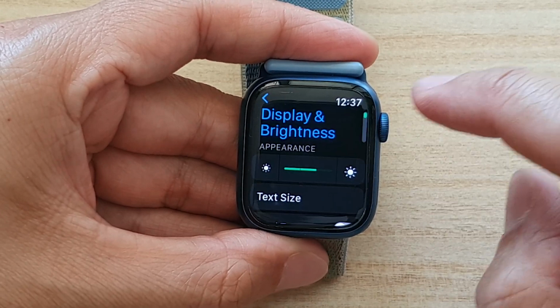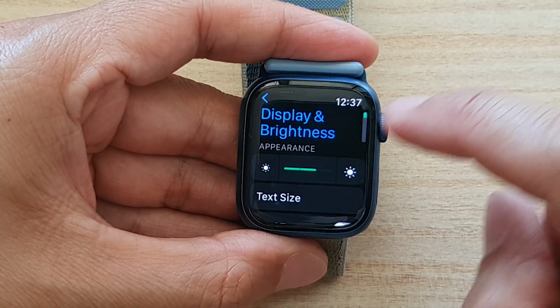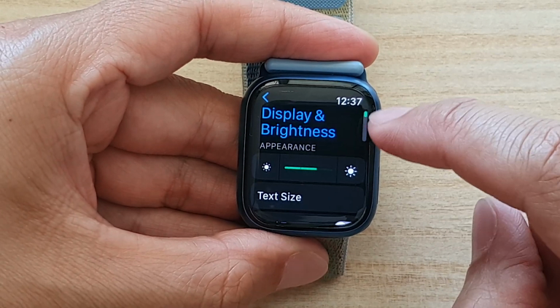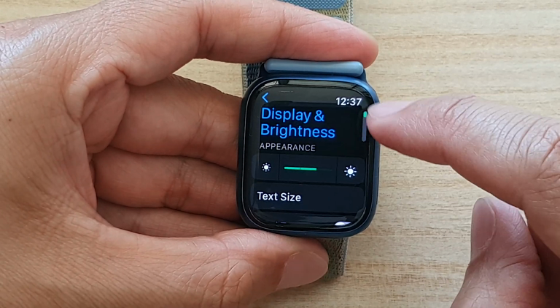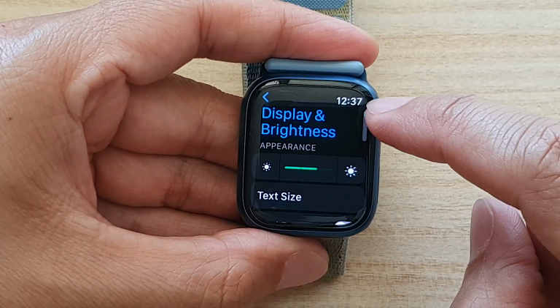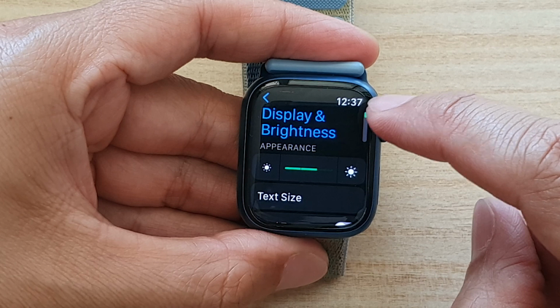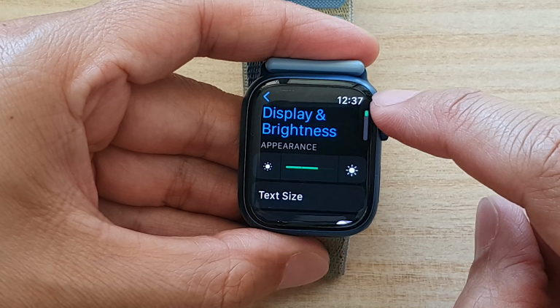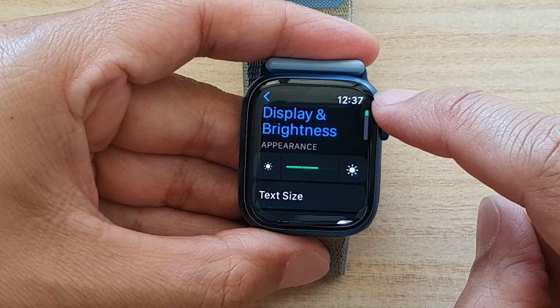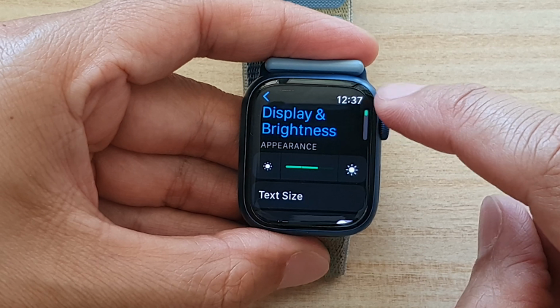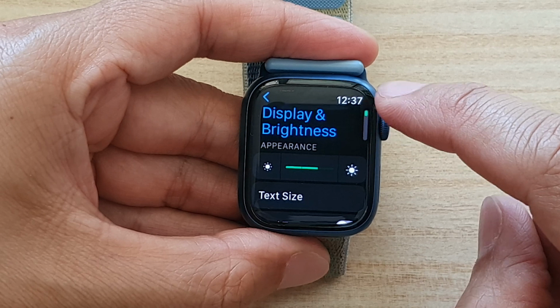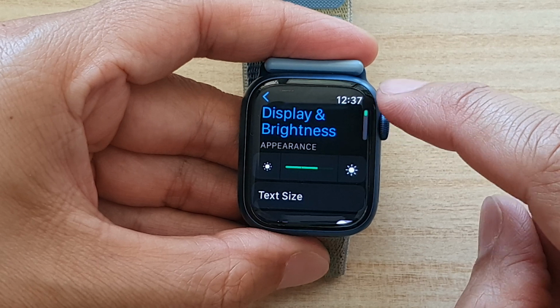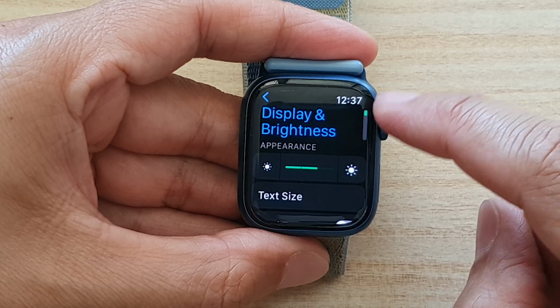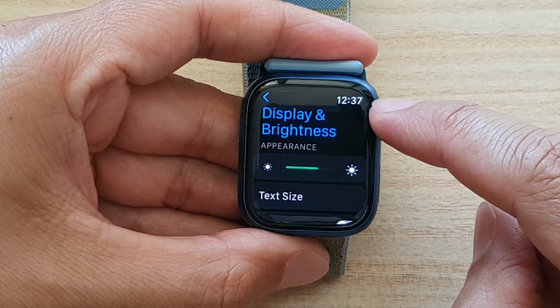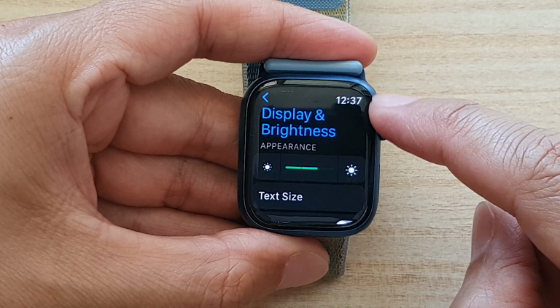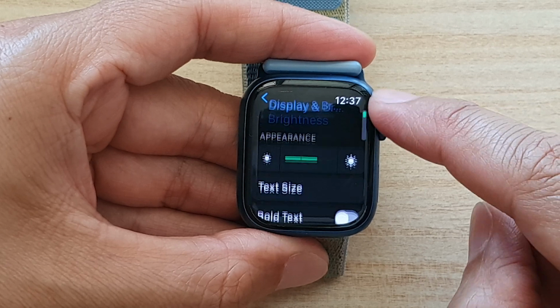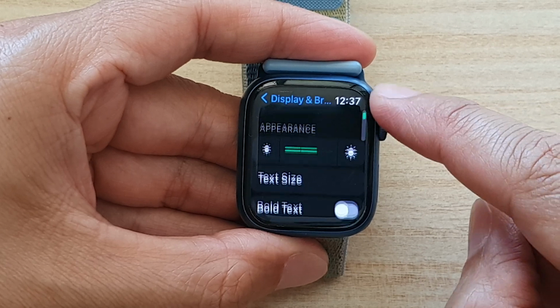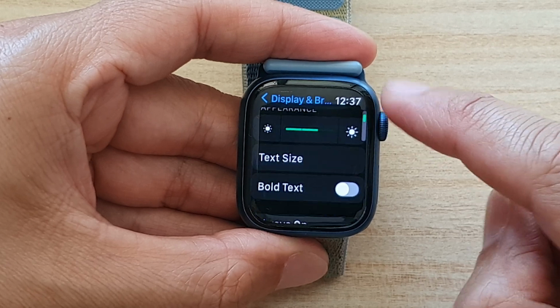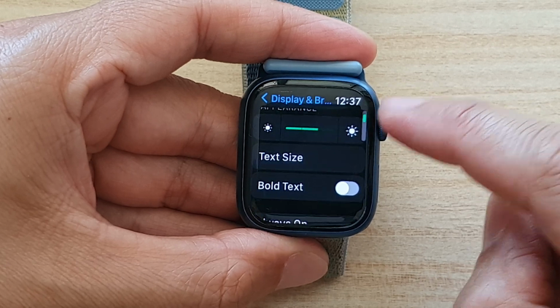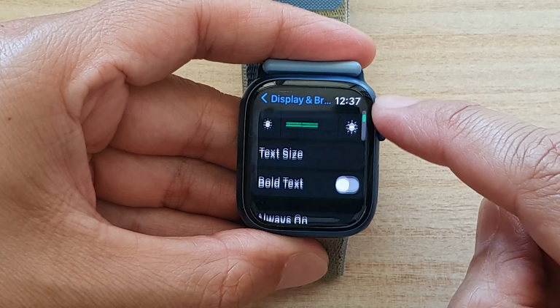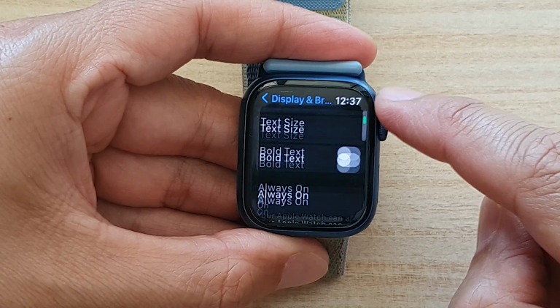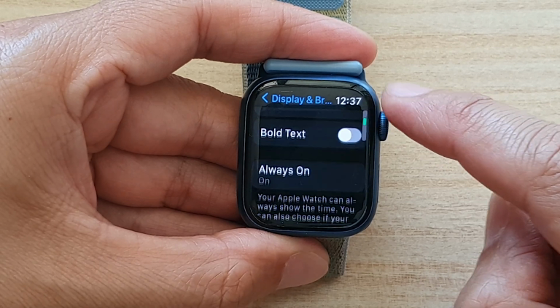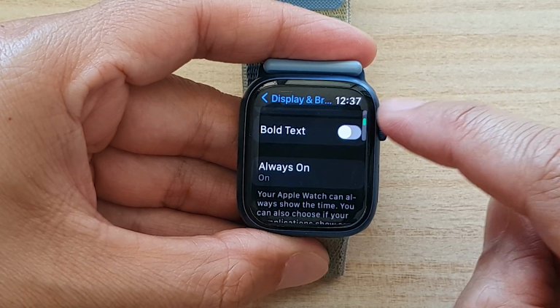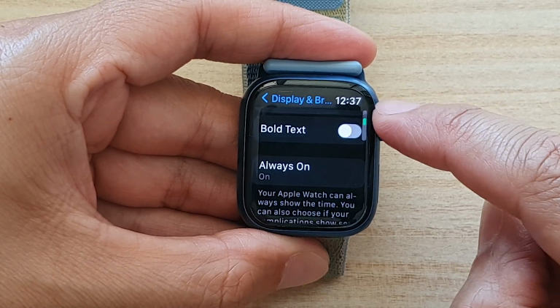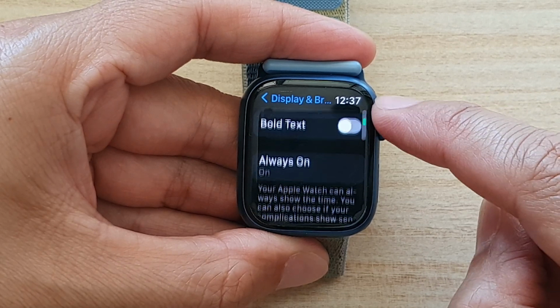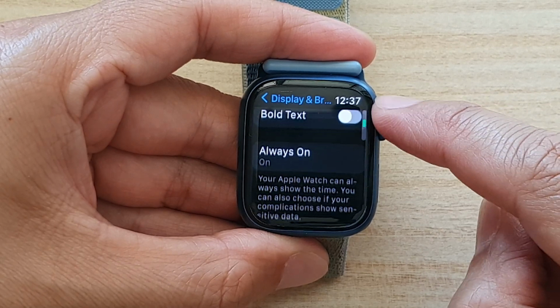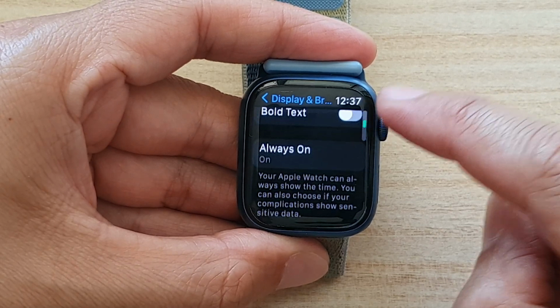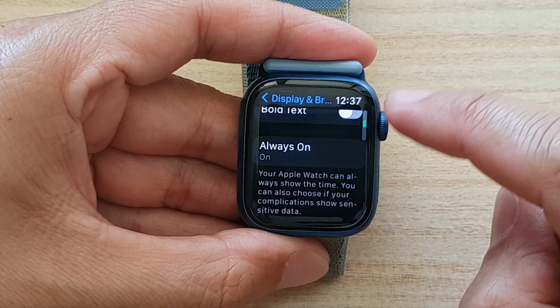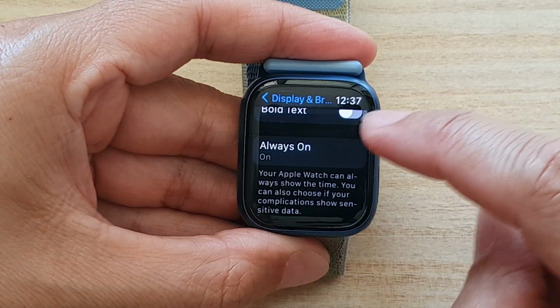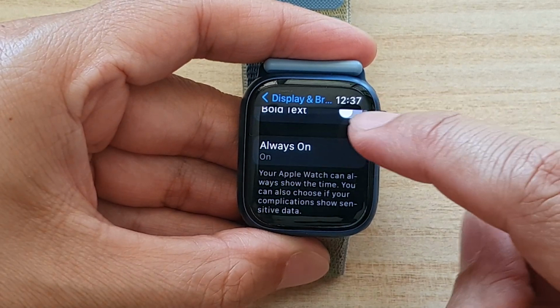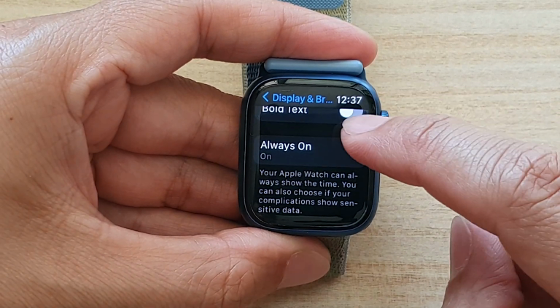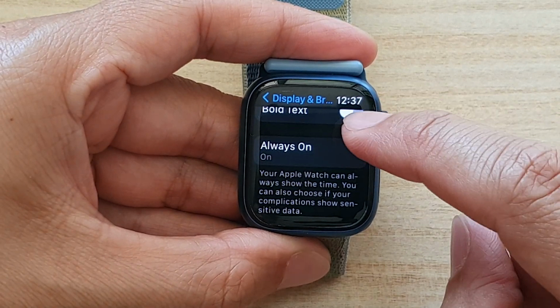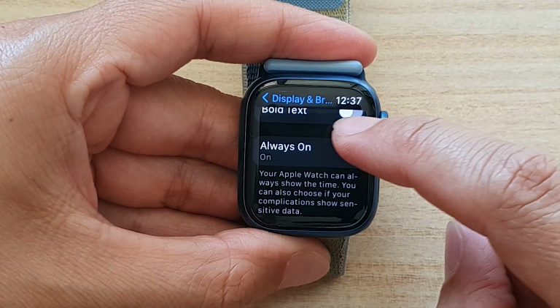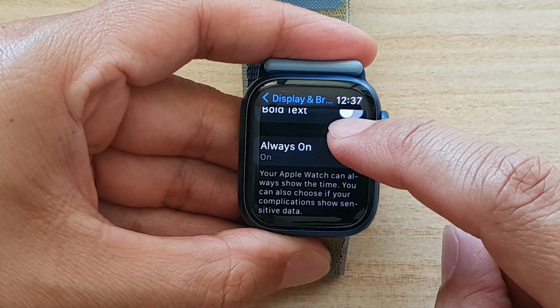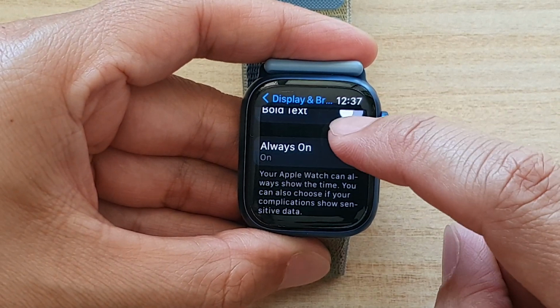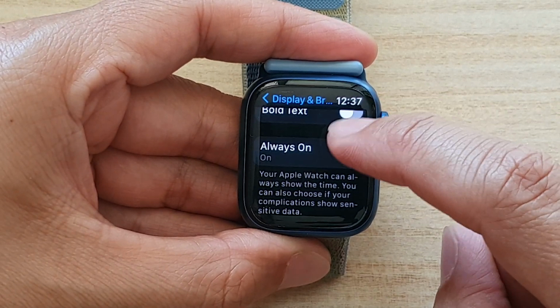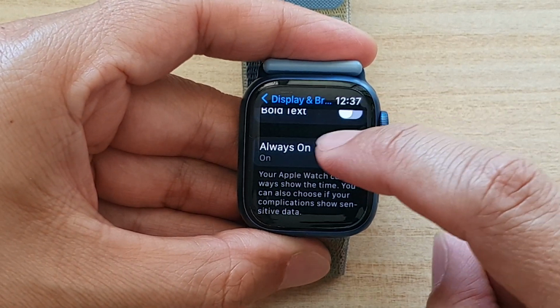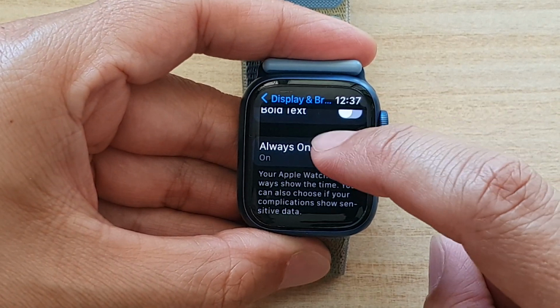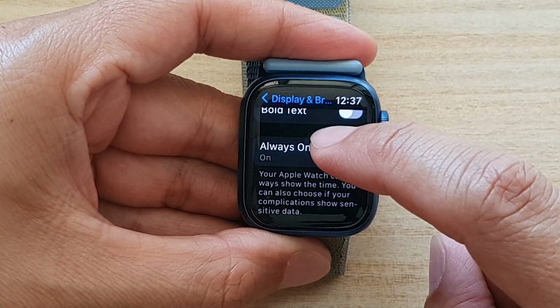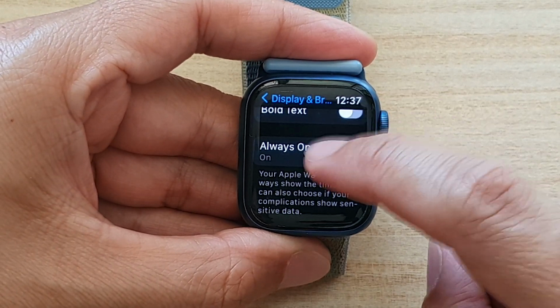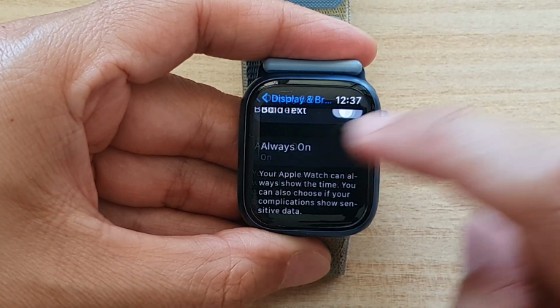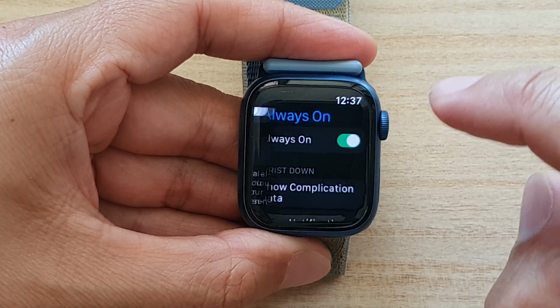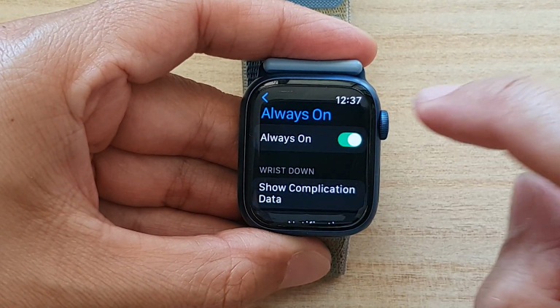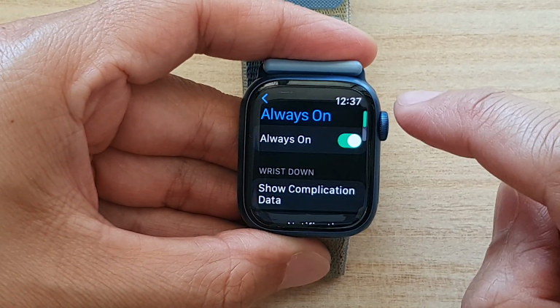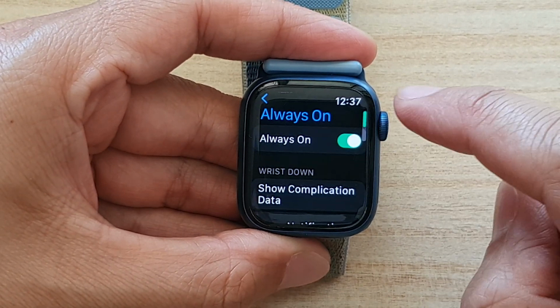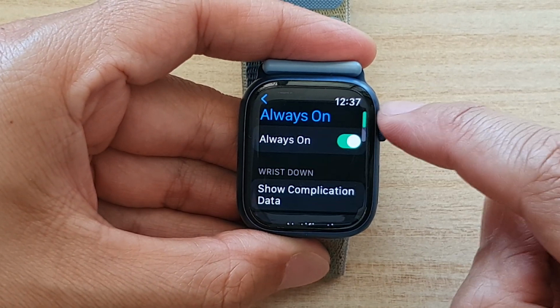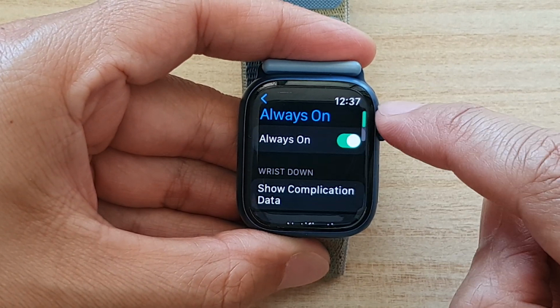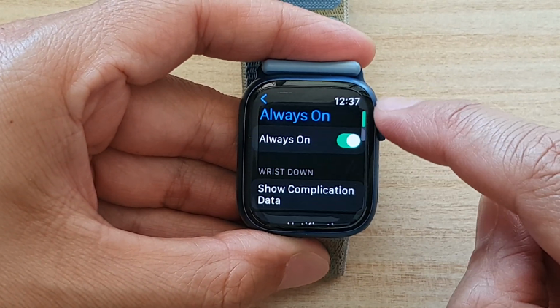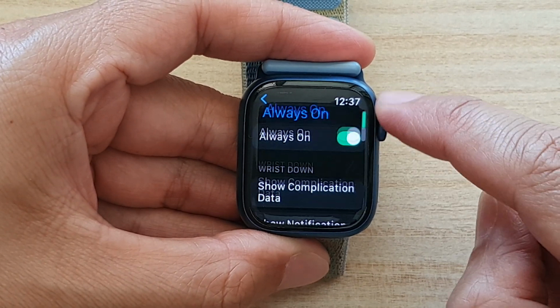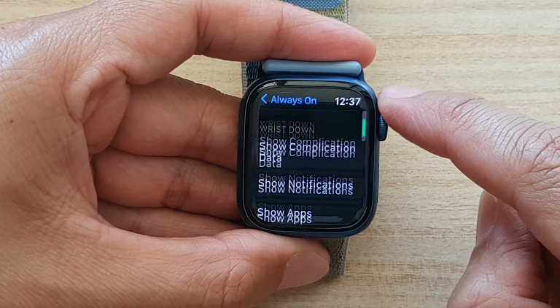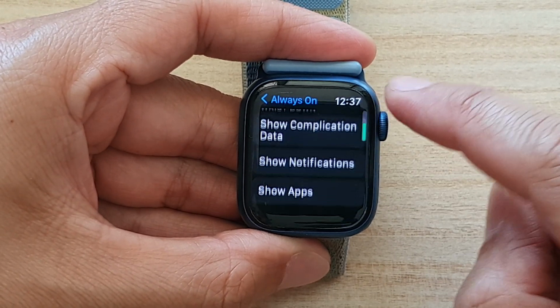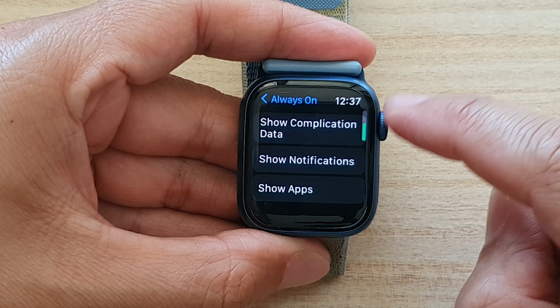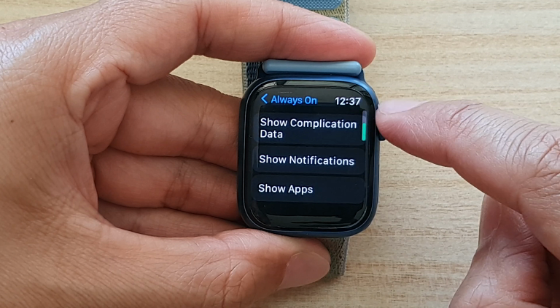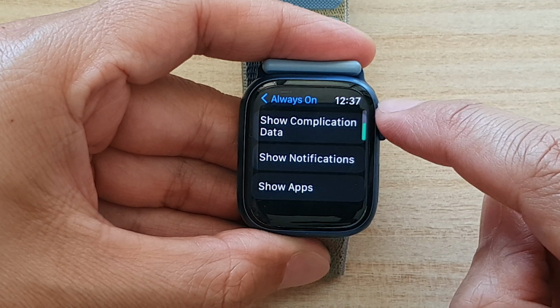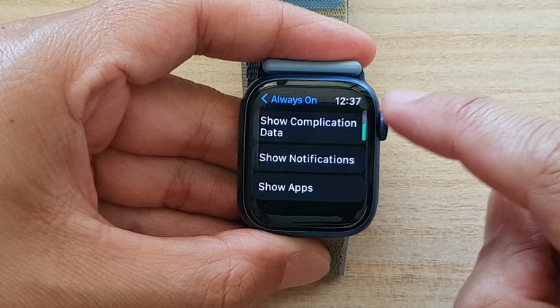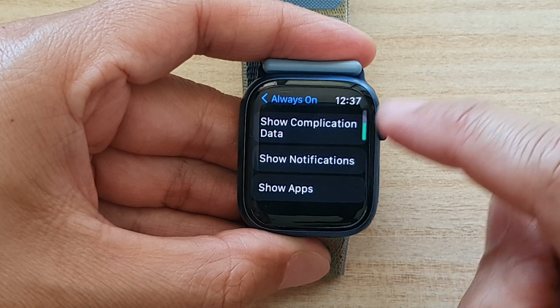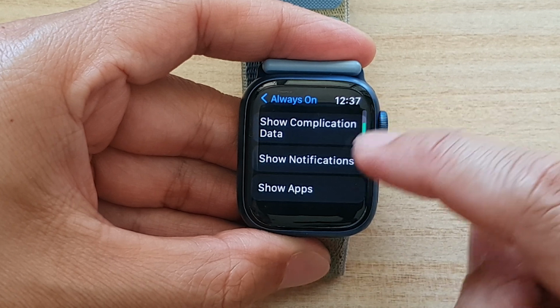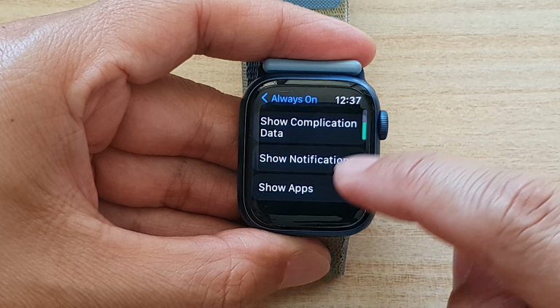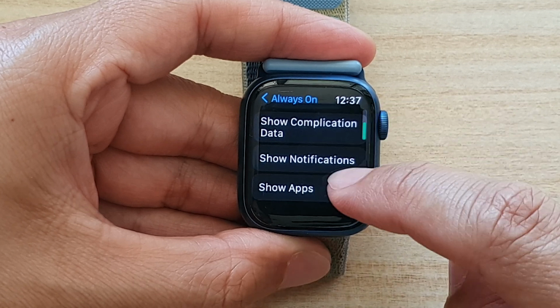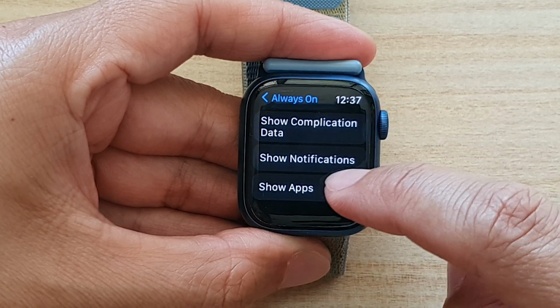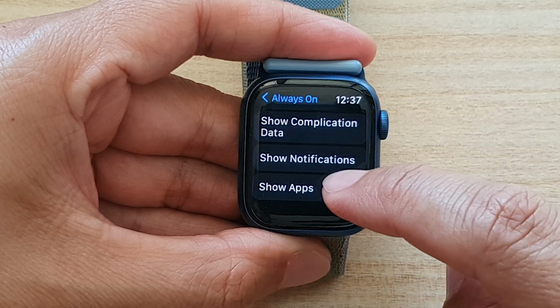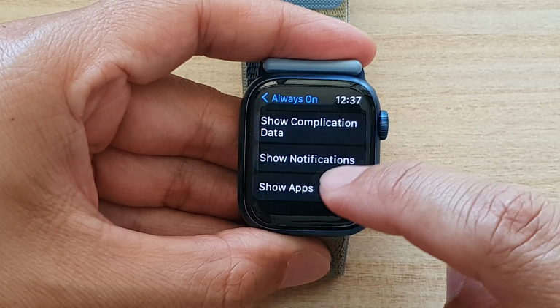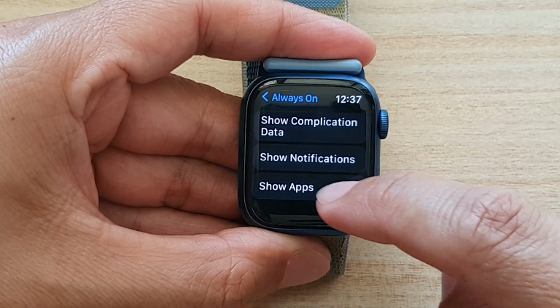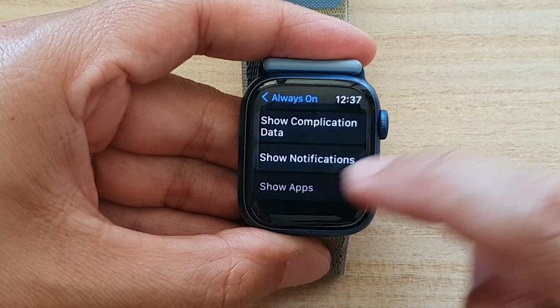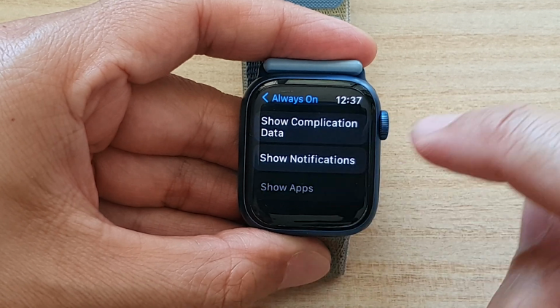In display and brightness, we want to go down and tap on always on. And then we go down and tap on show apps.